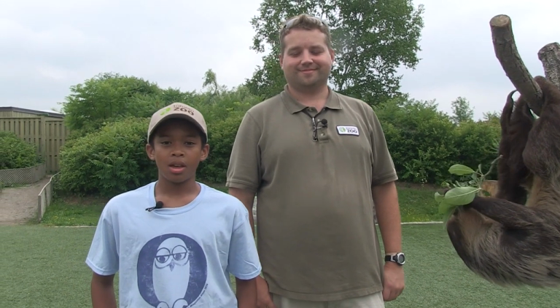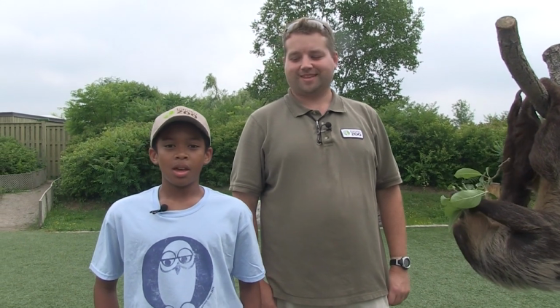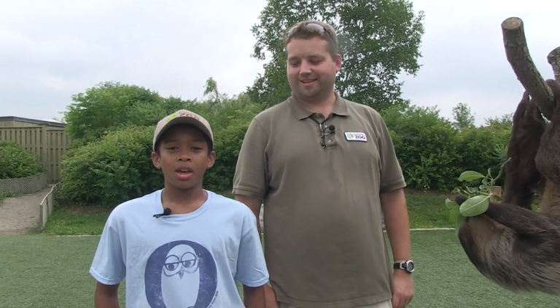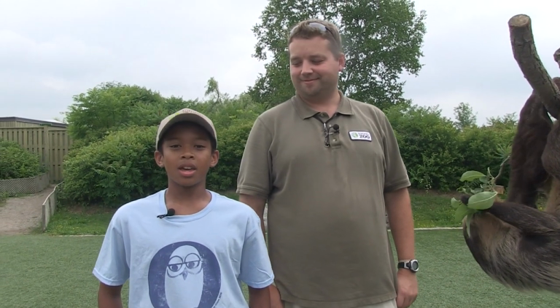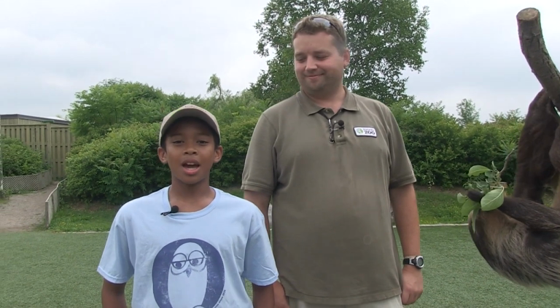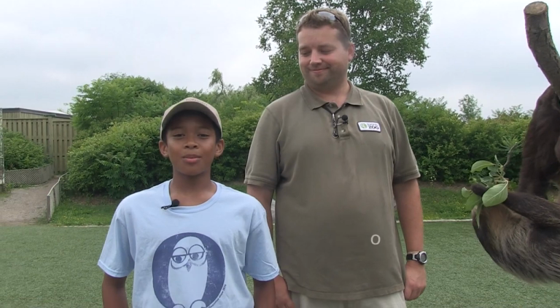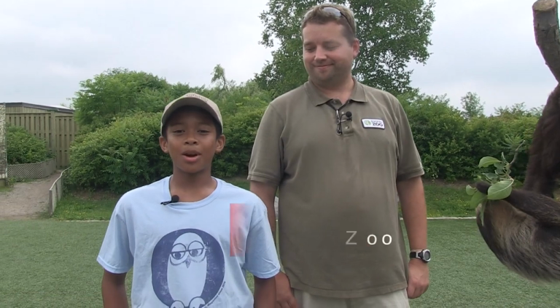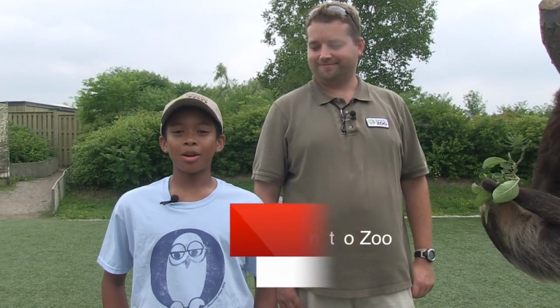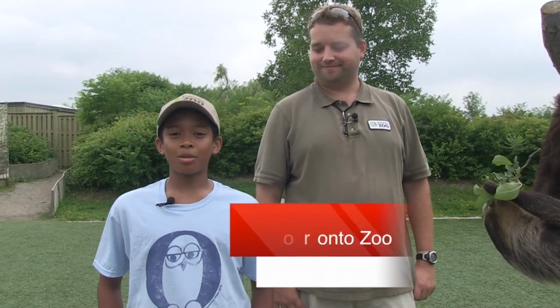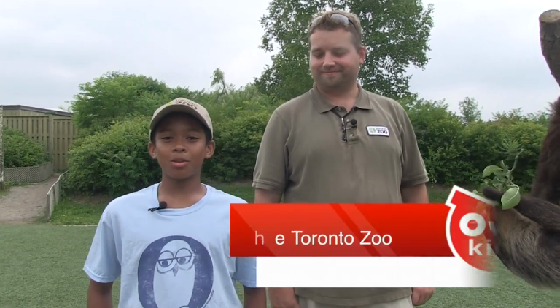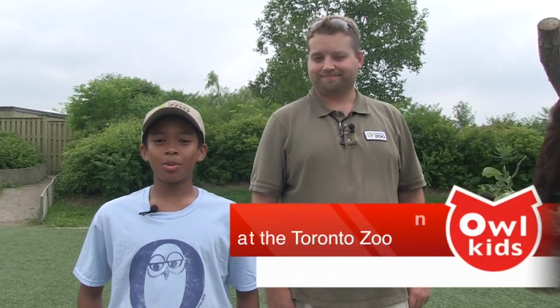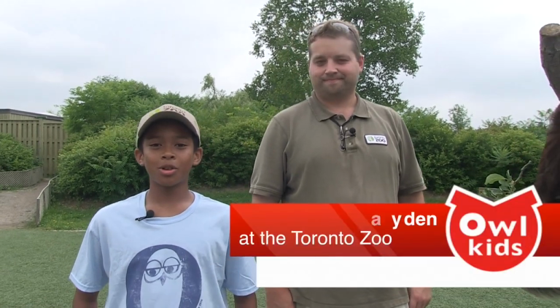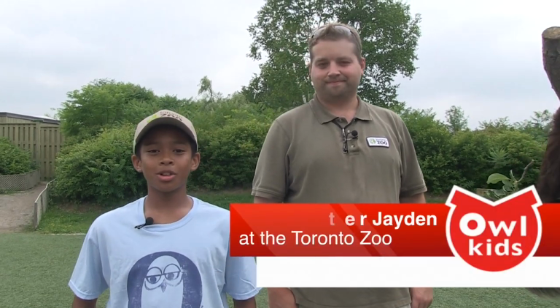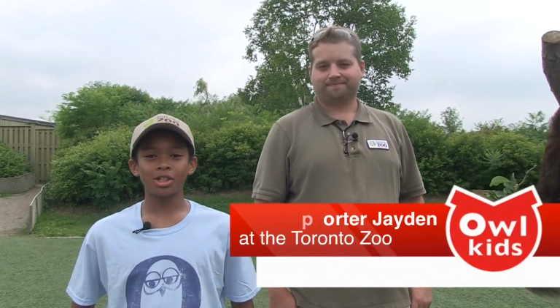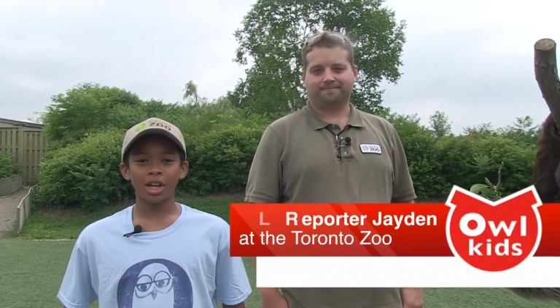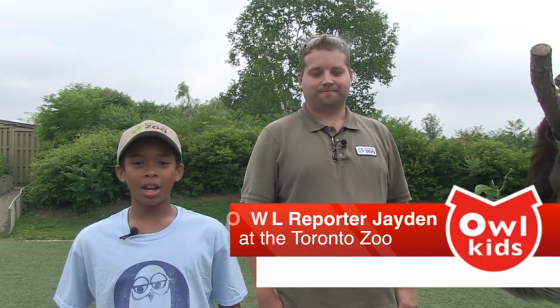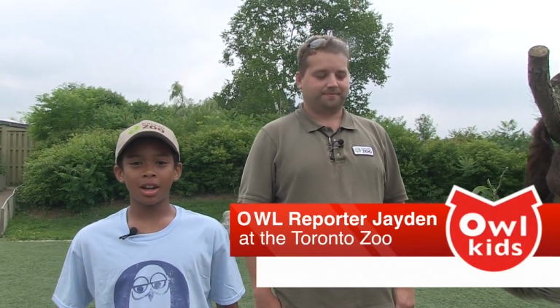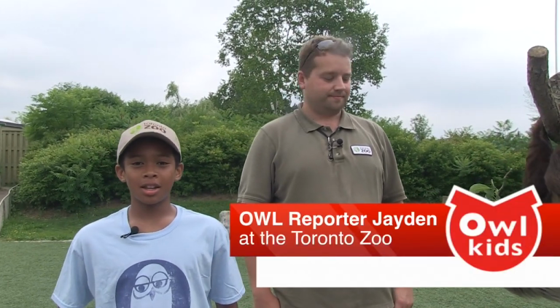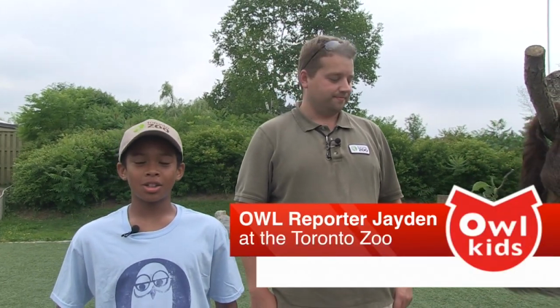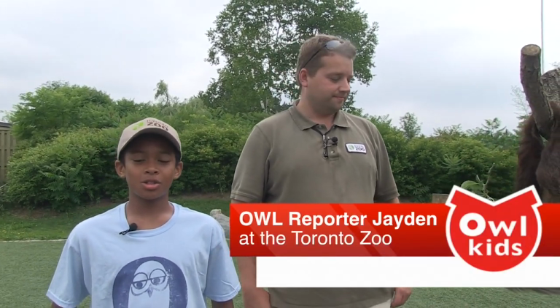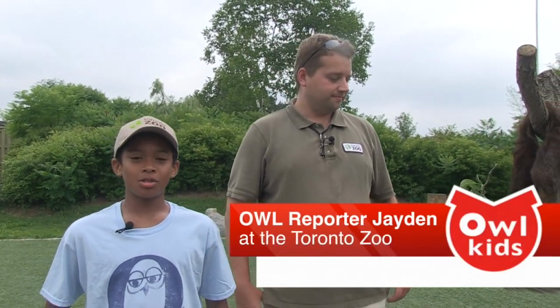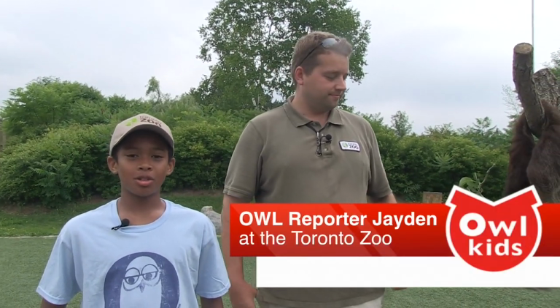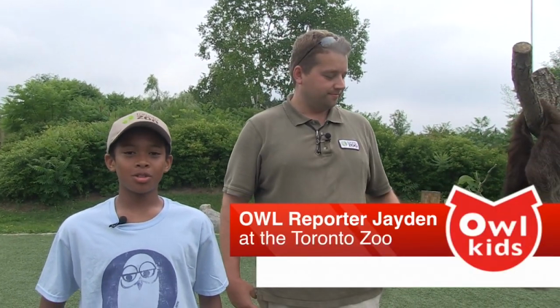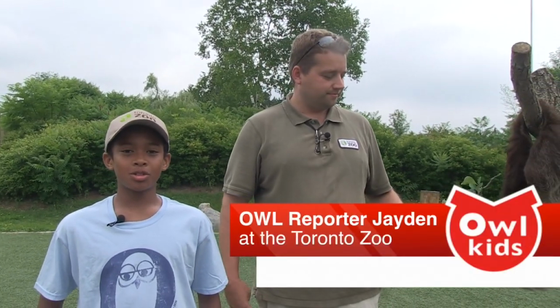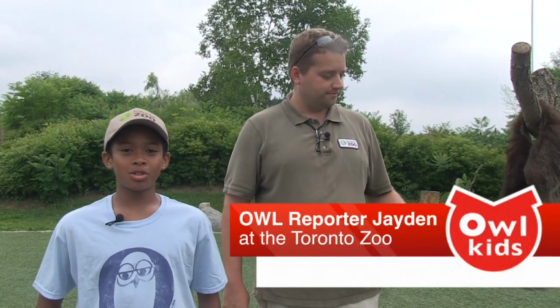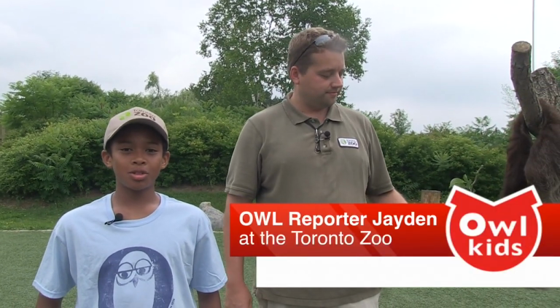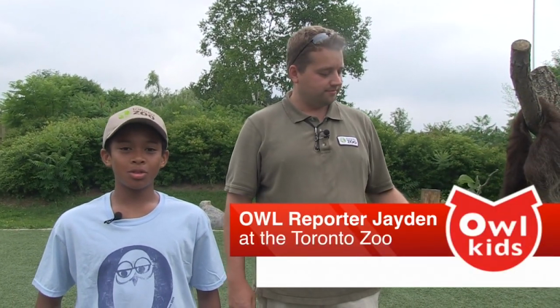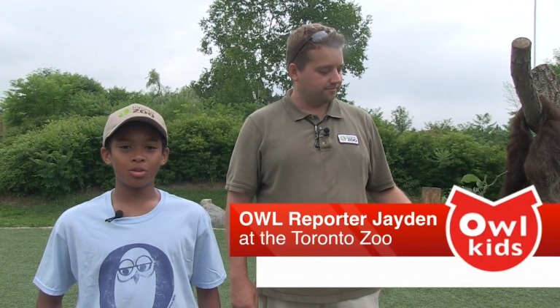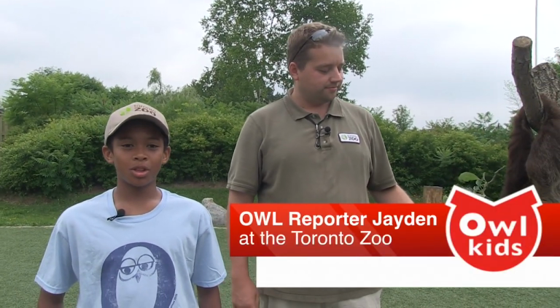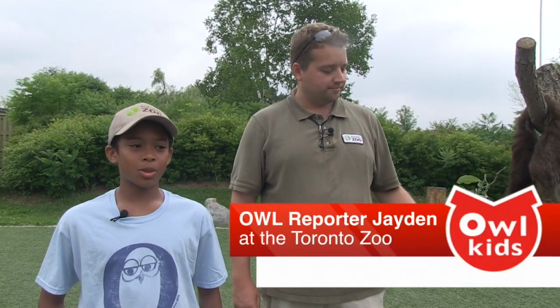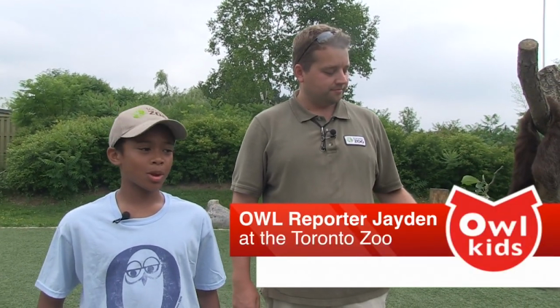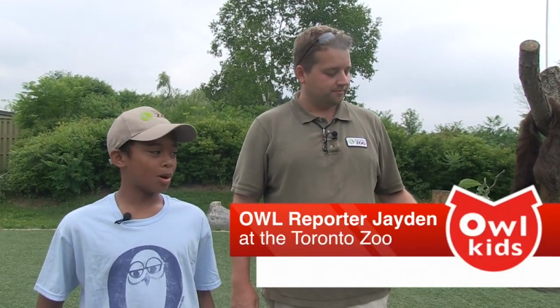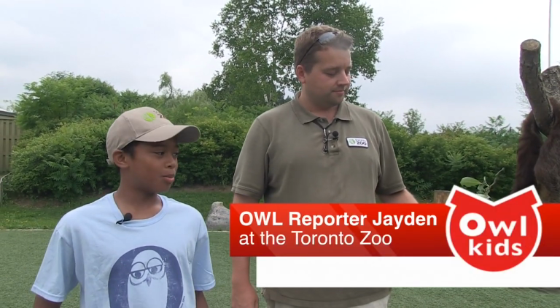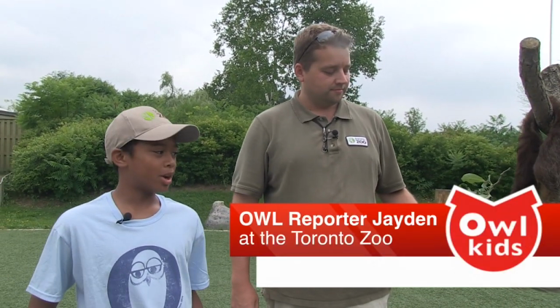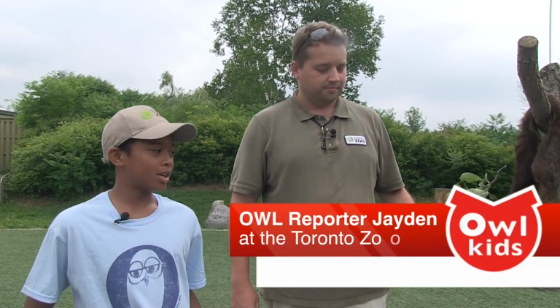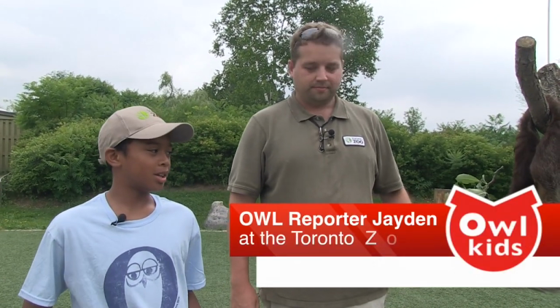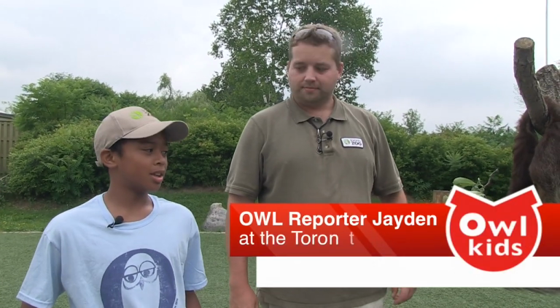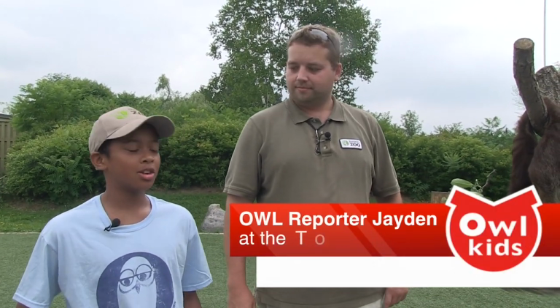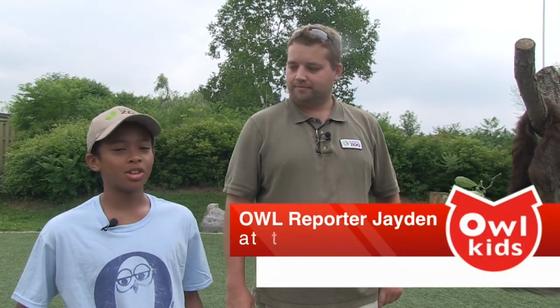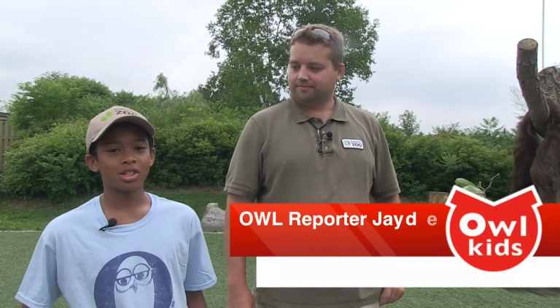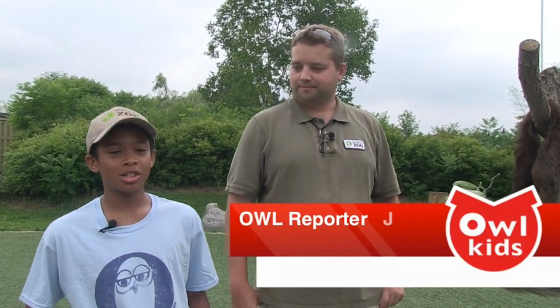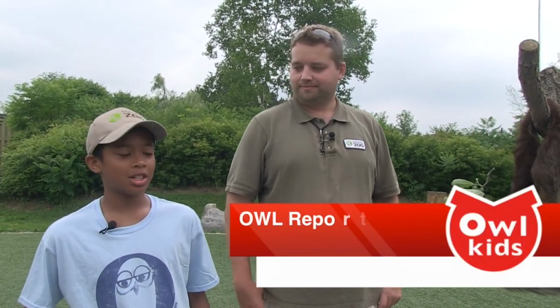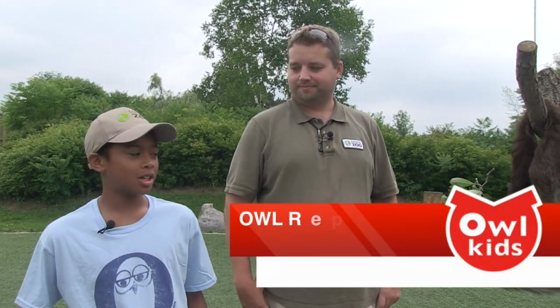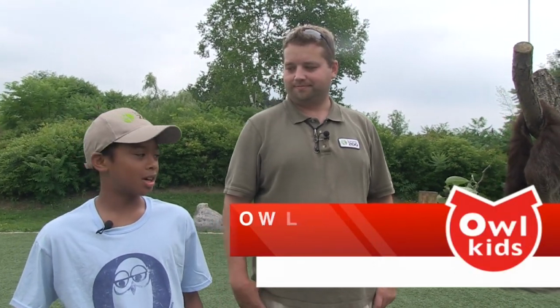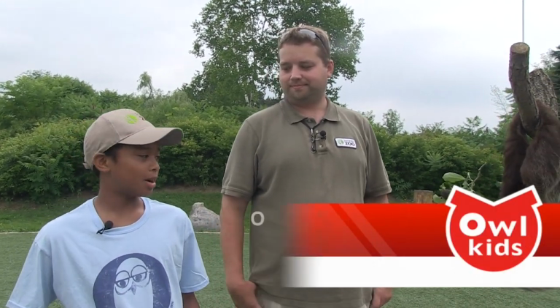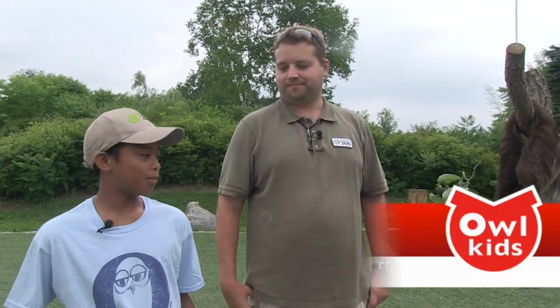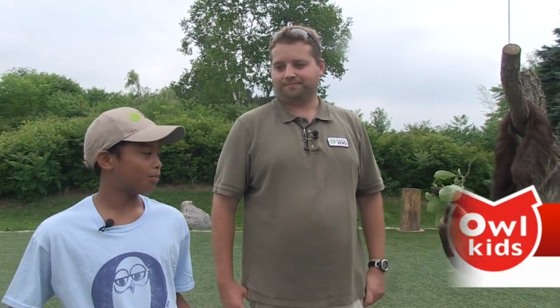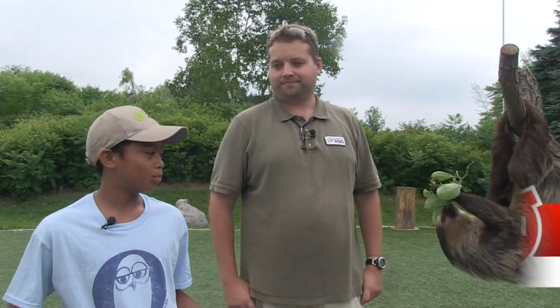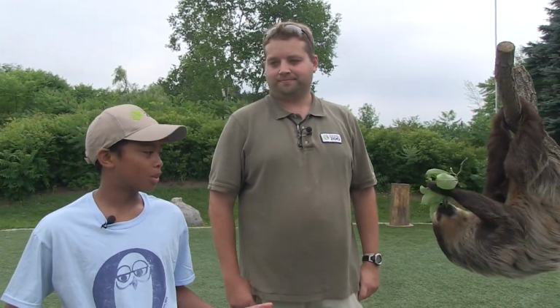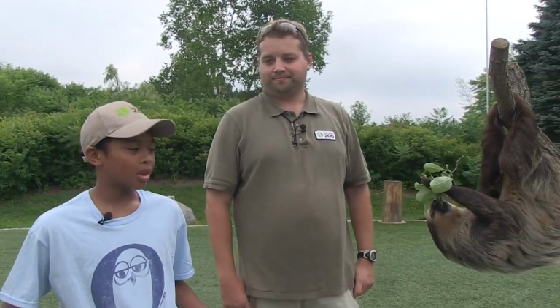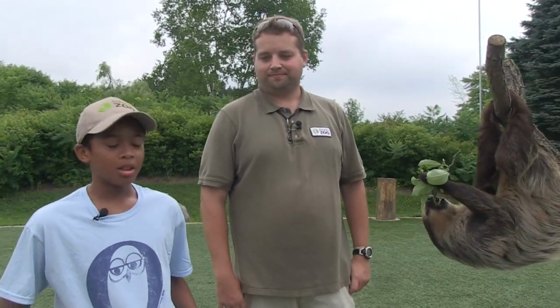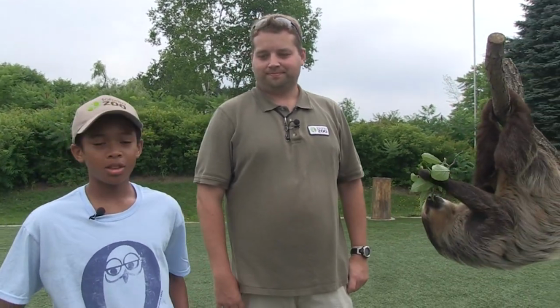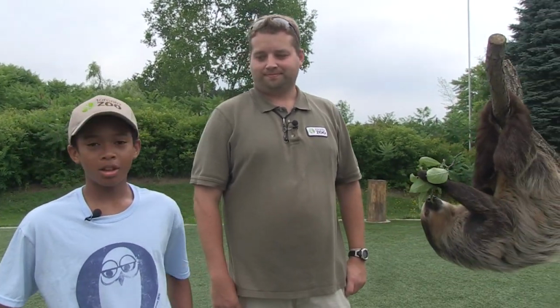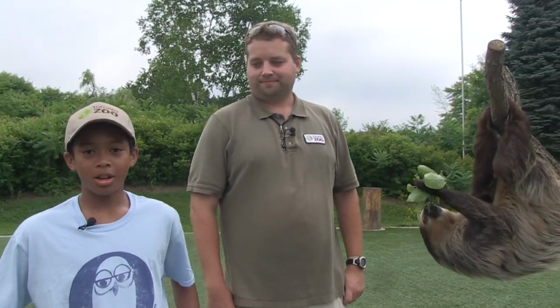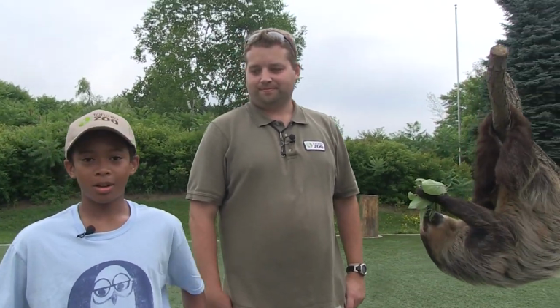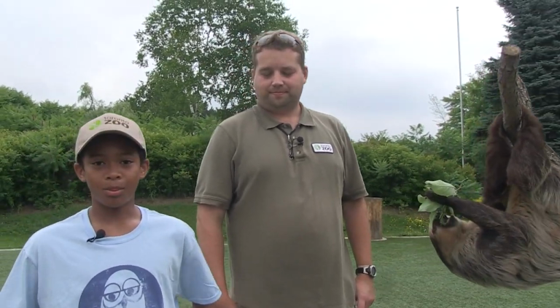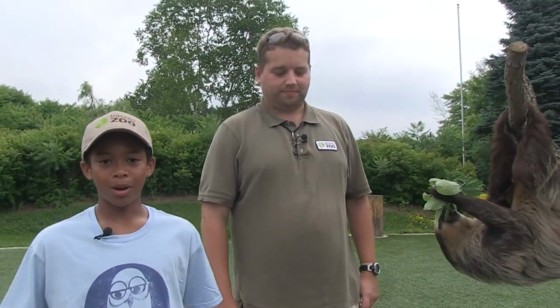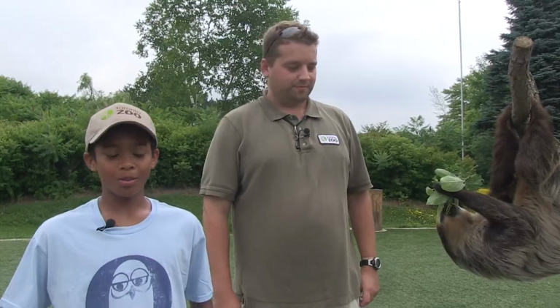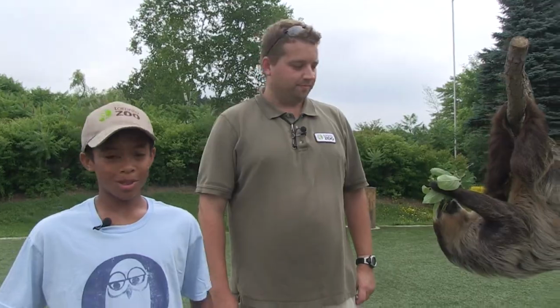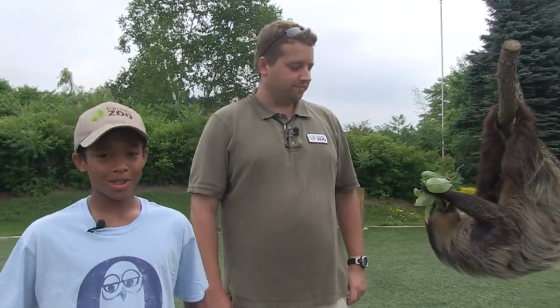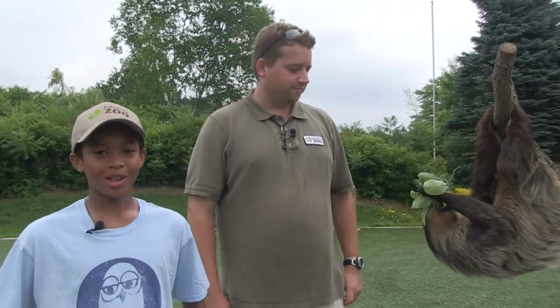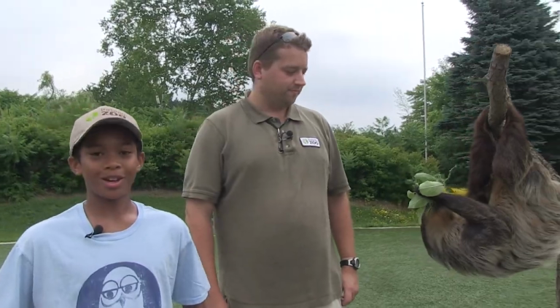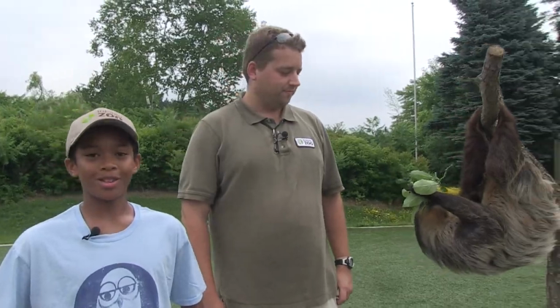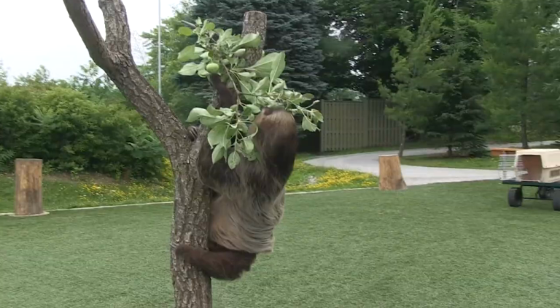Hey, I'm reporter Jayden at the Toronto Zoo with Brendan here to see Bob the Sloth.